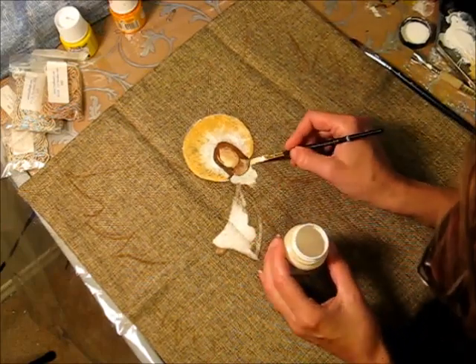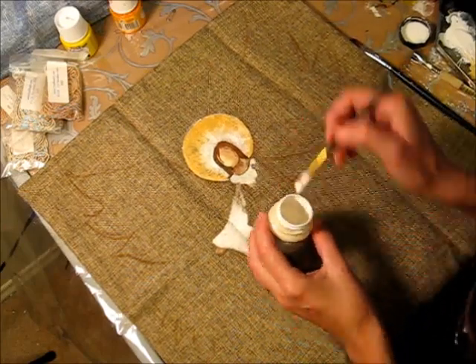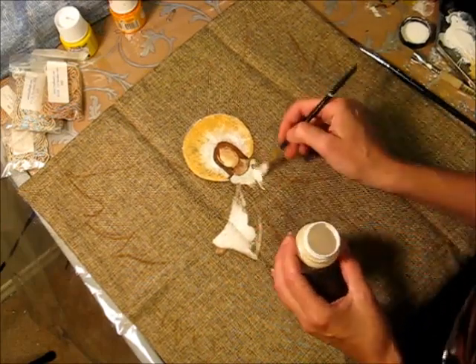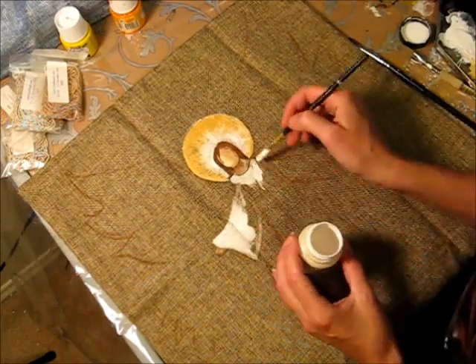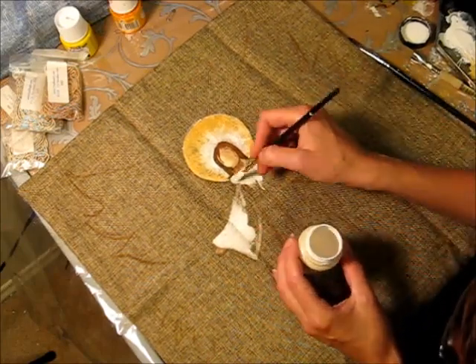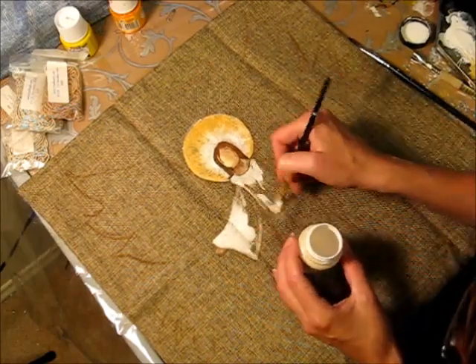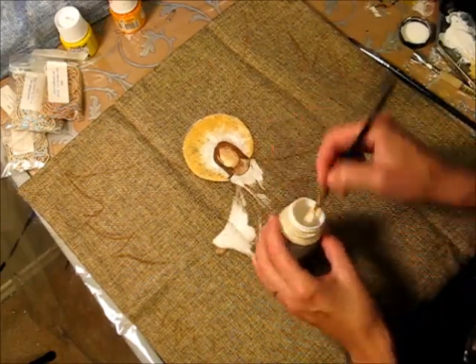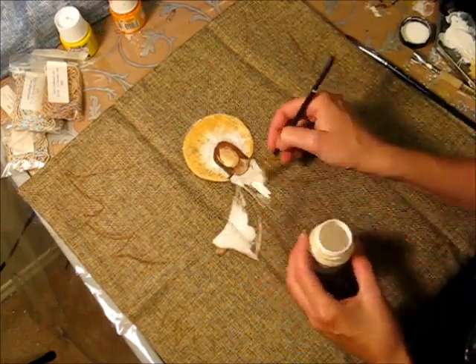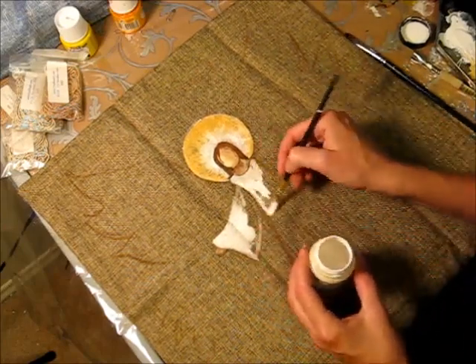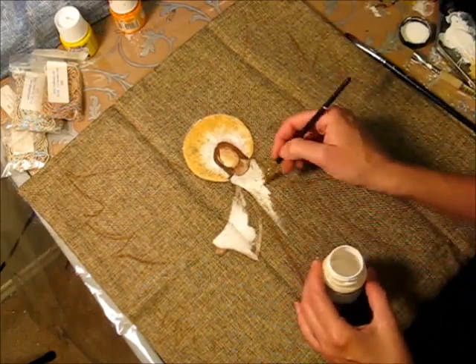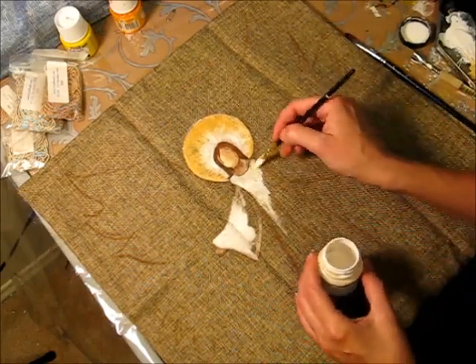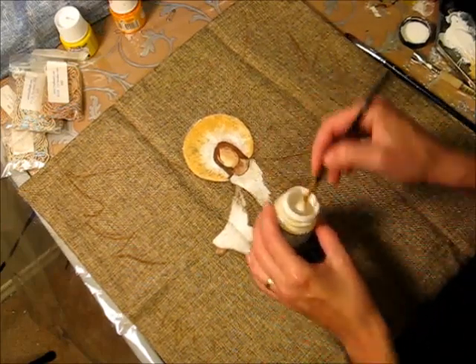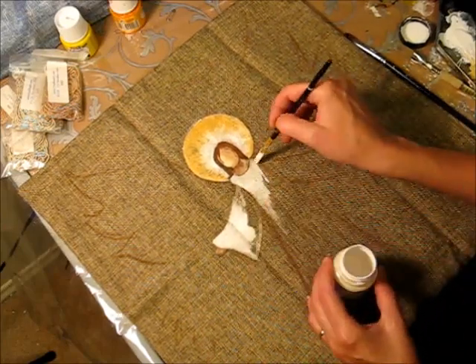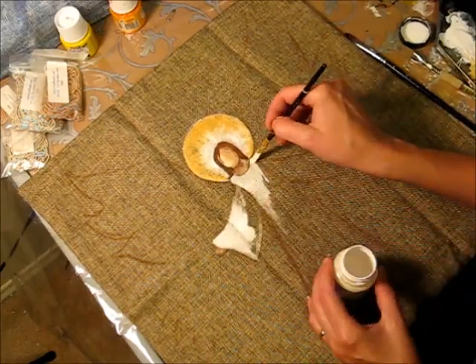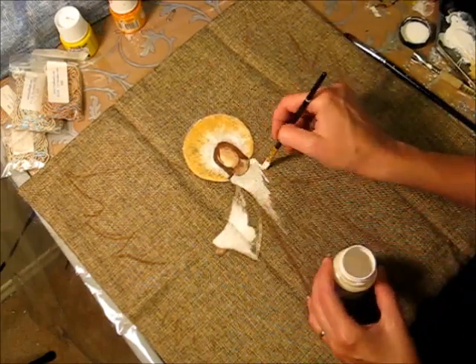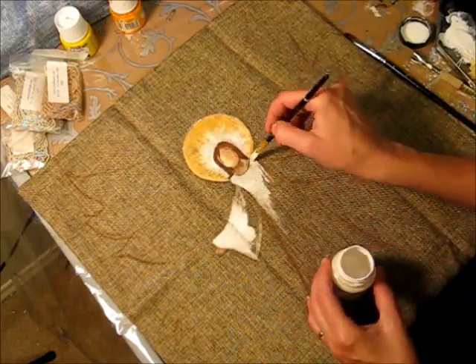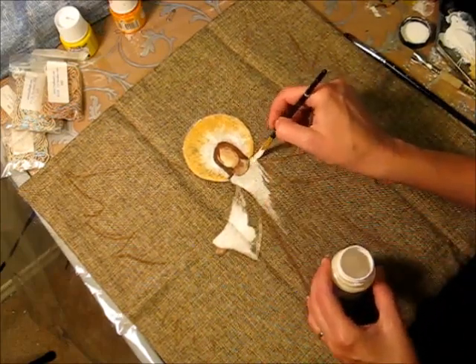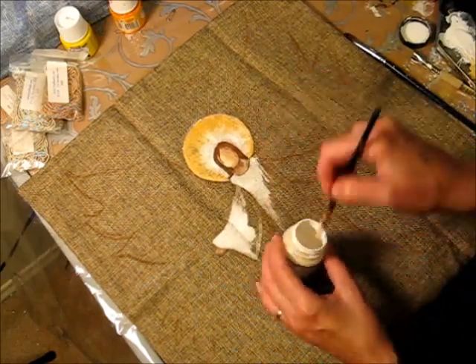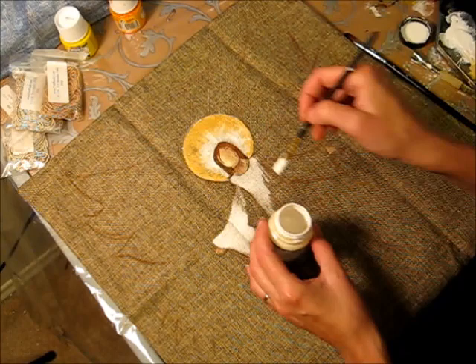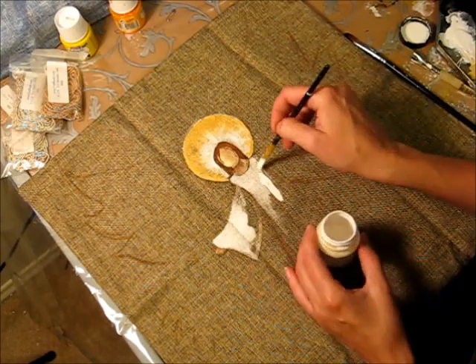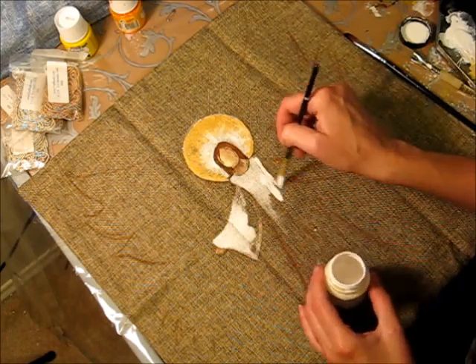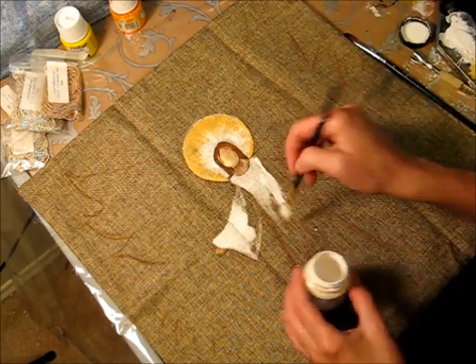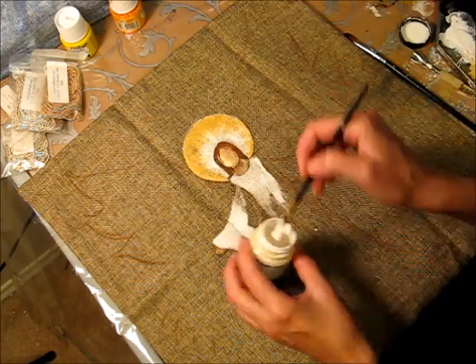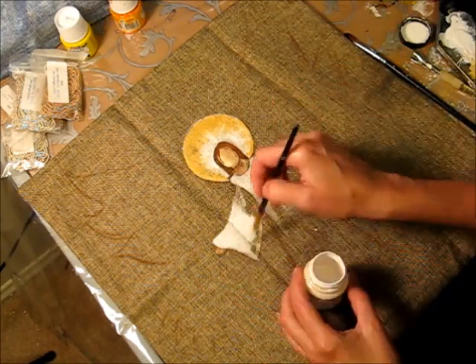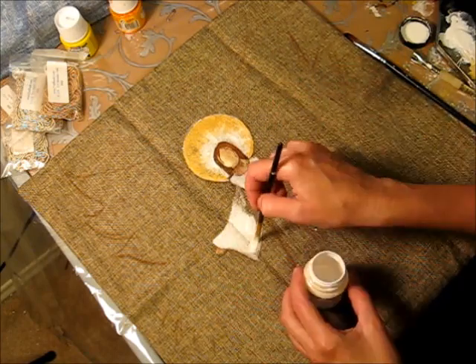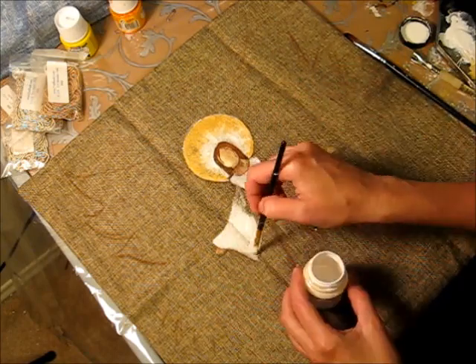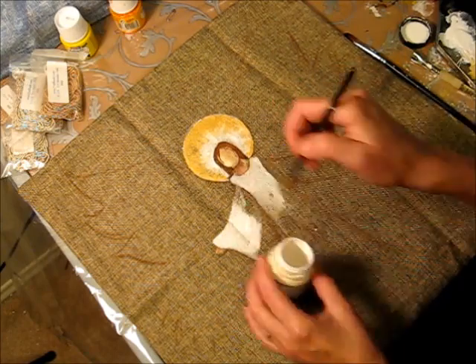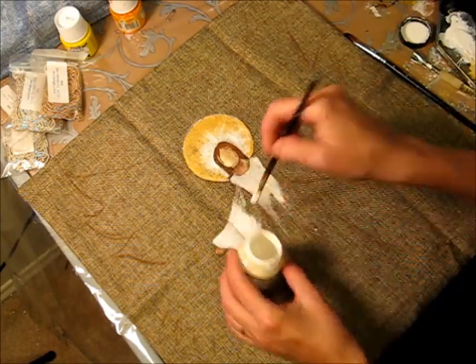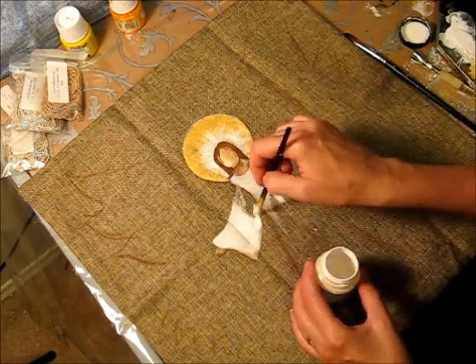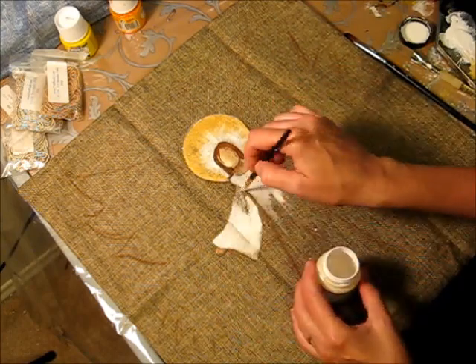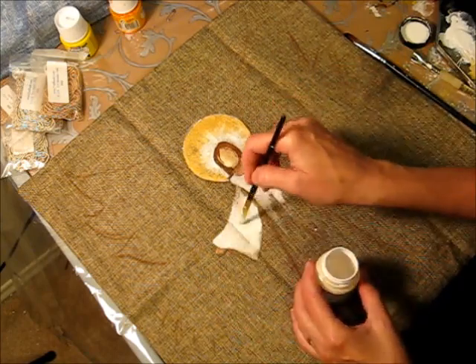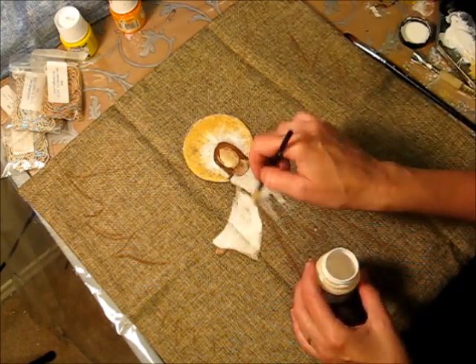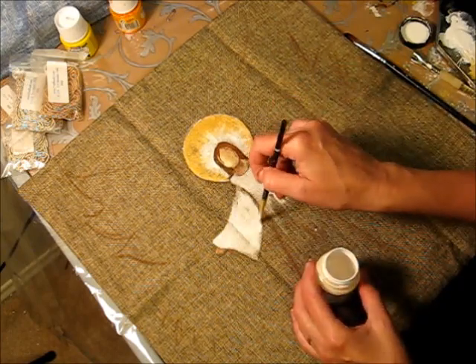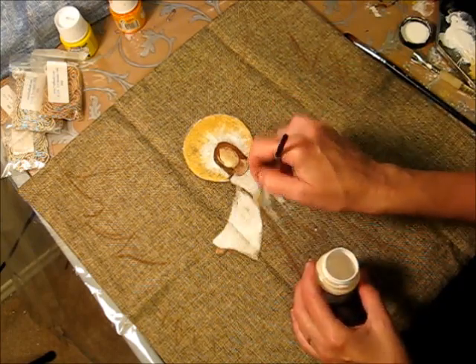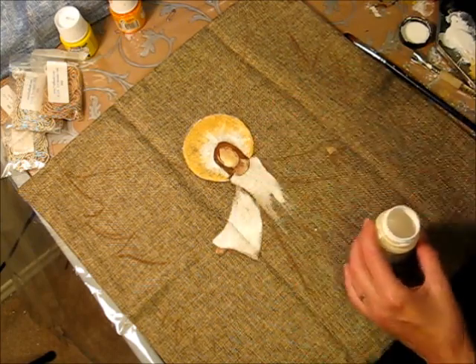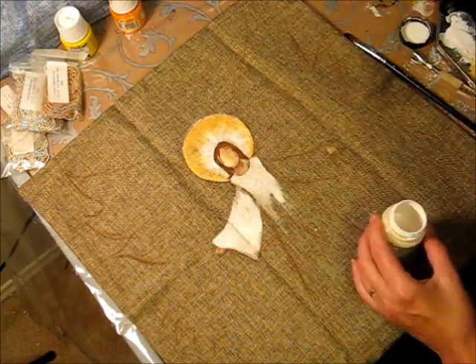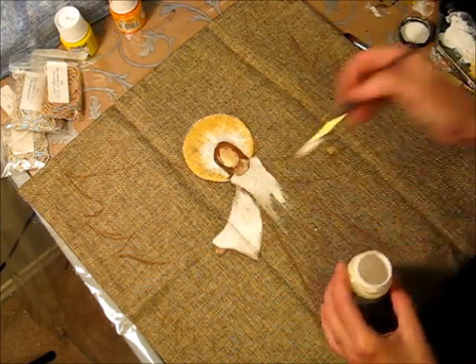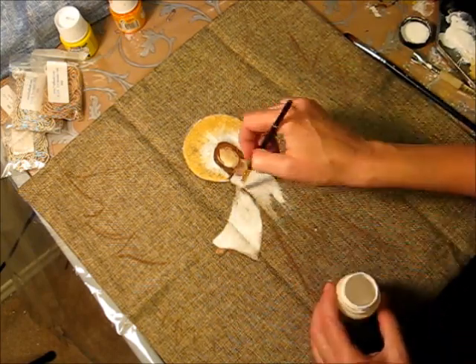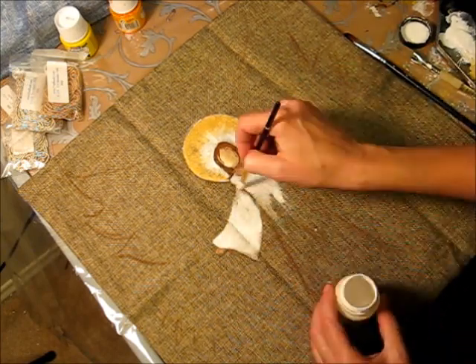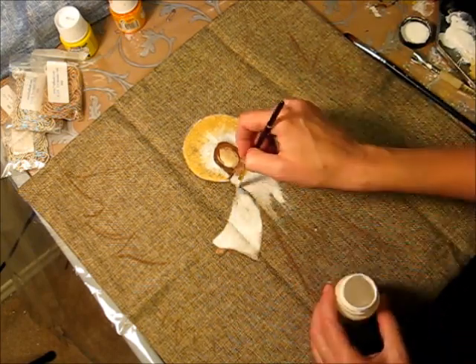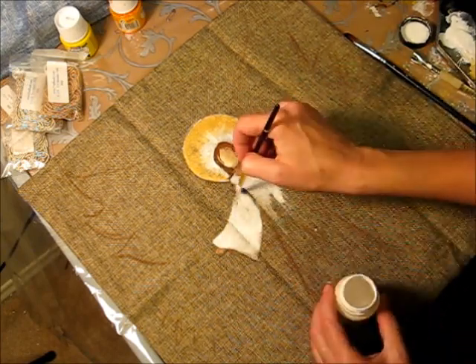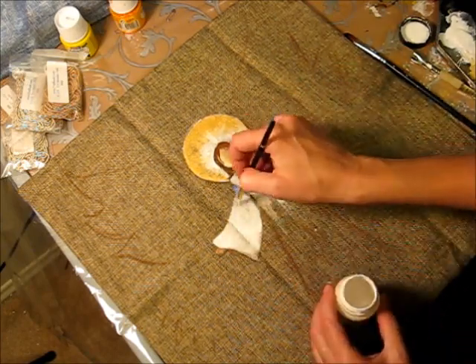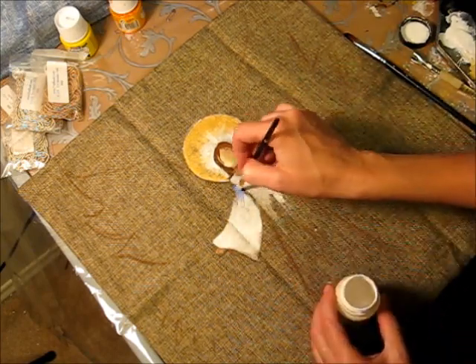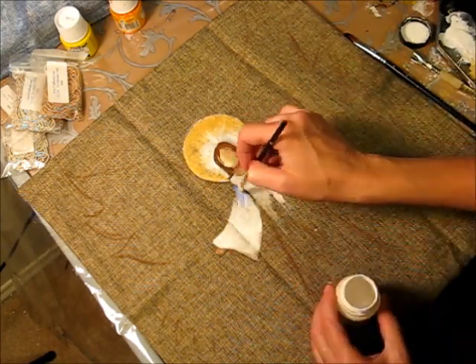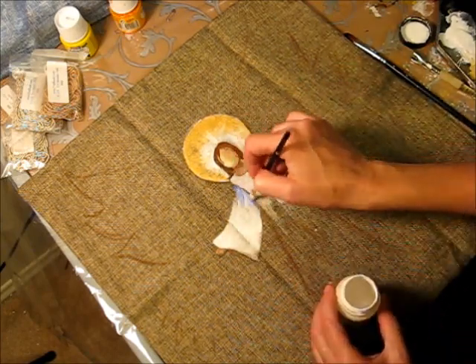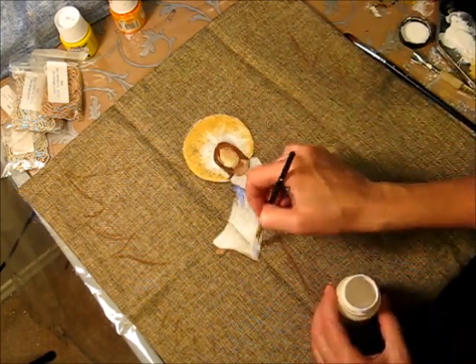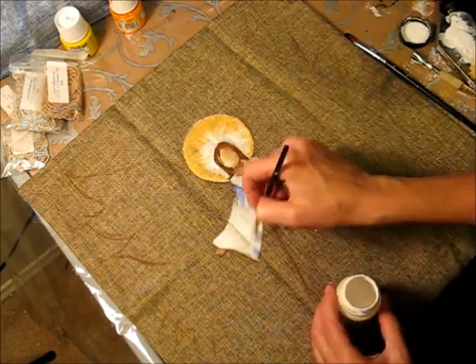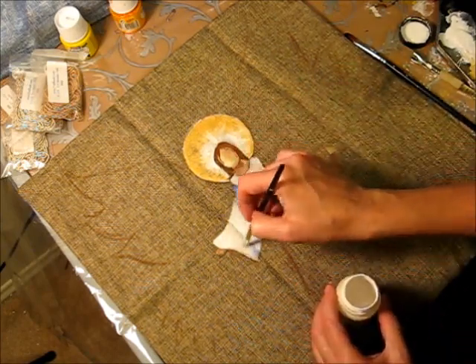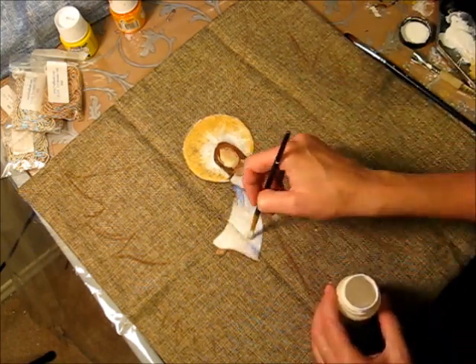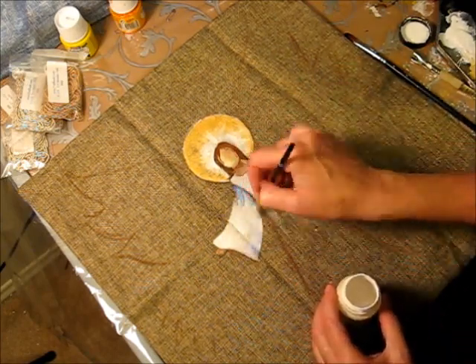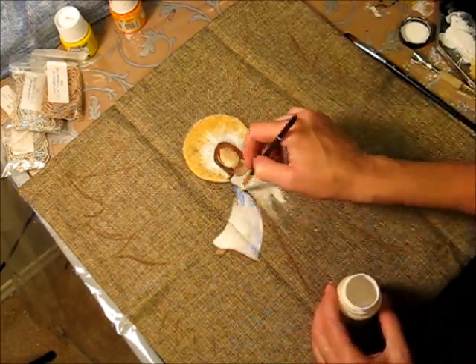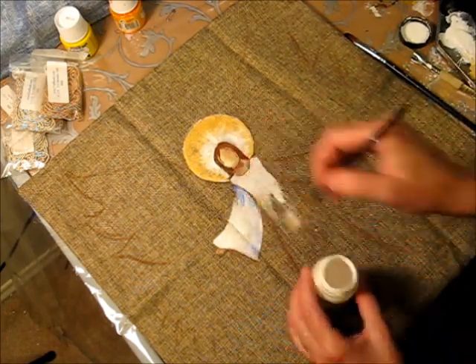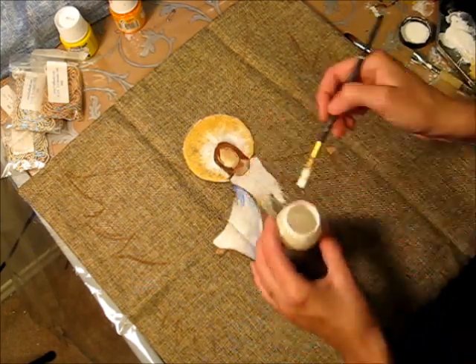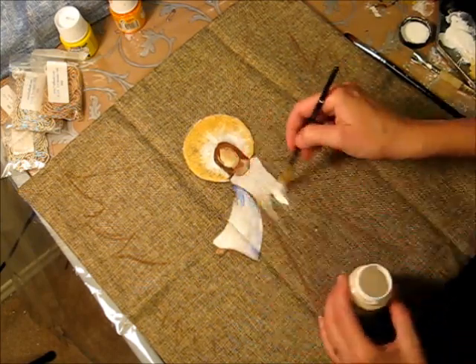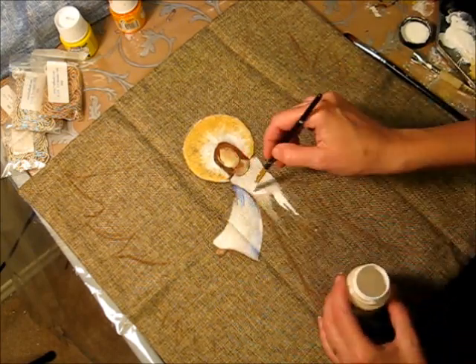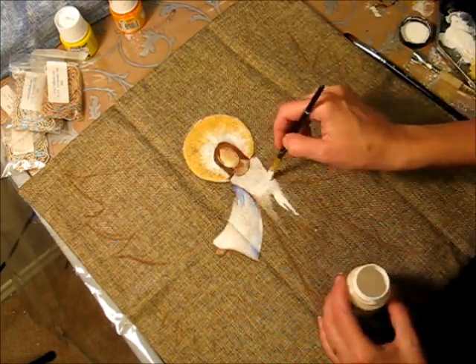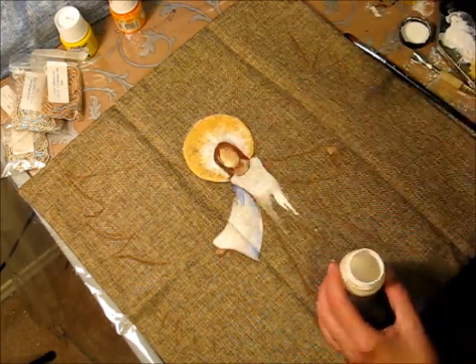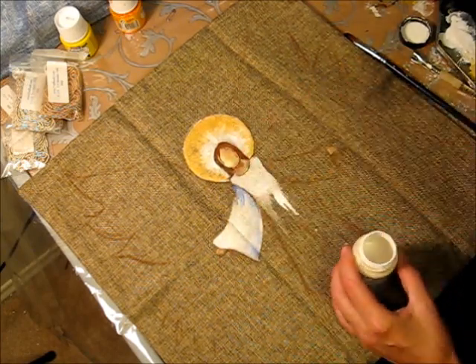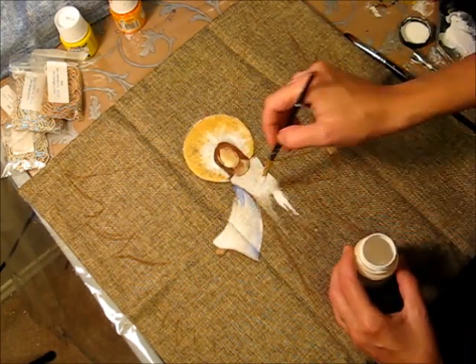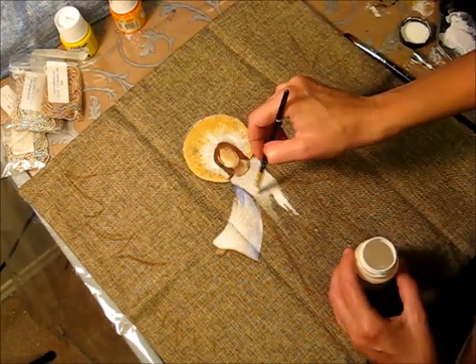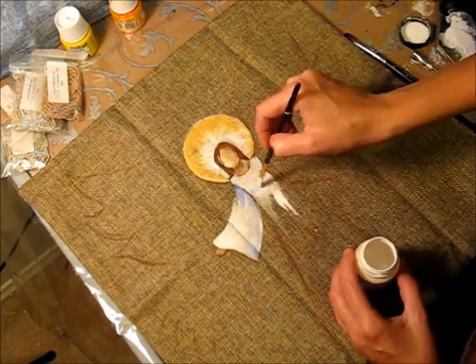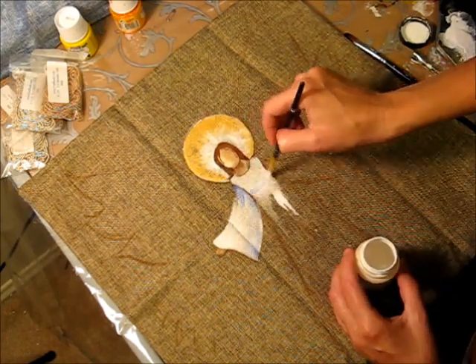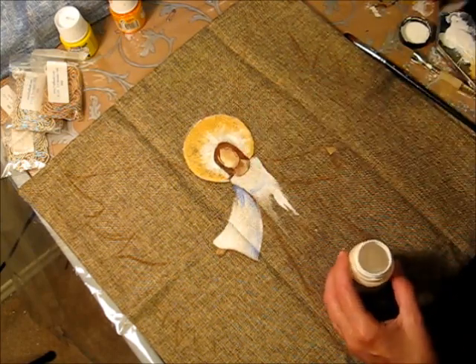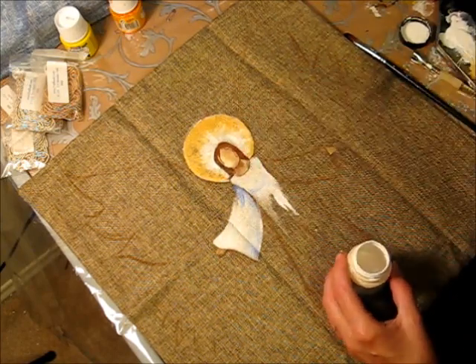Use titanium white to paint the dress and a bit of cobalt blue to create the shadows.